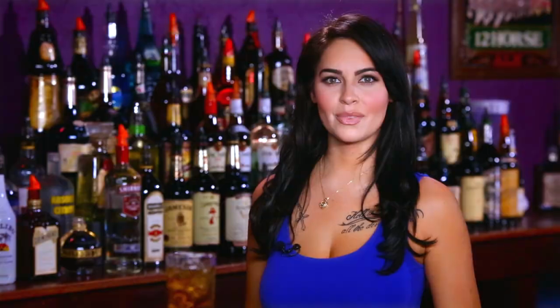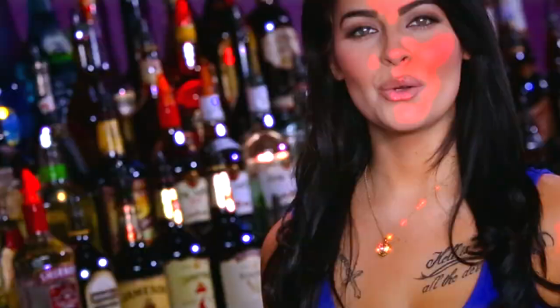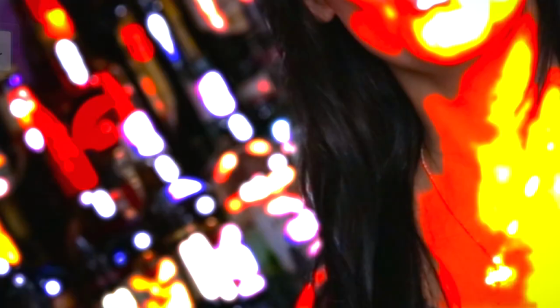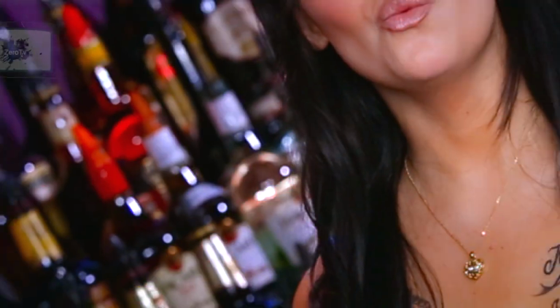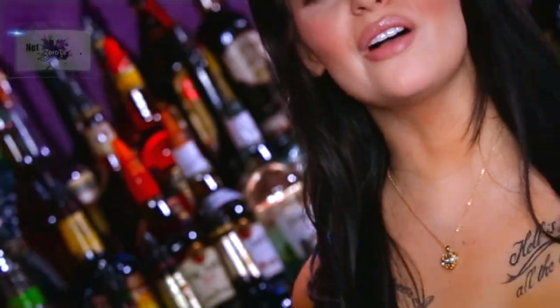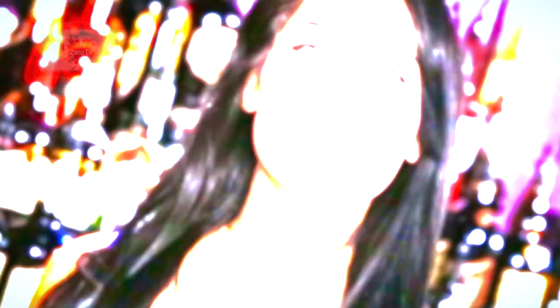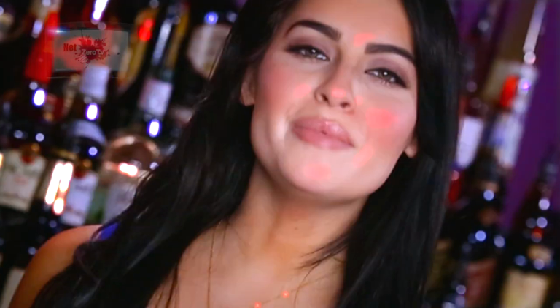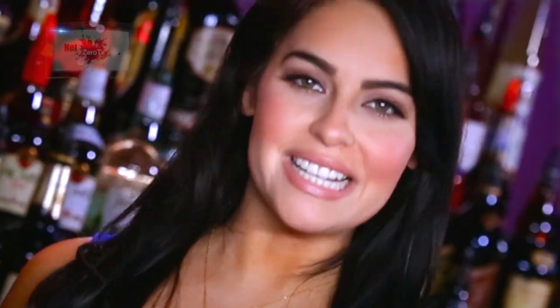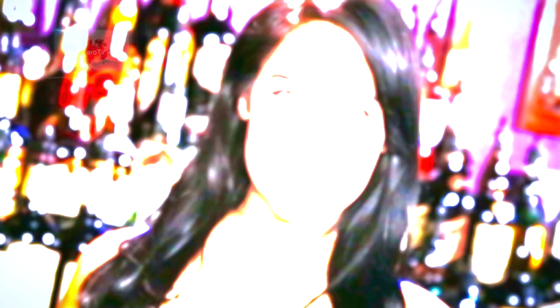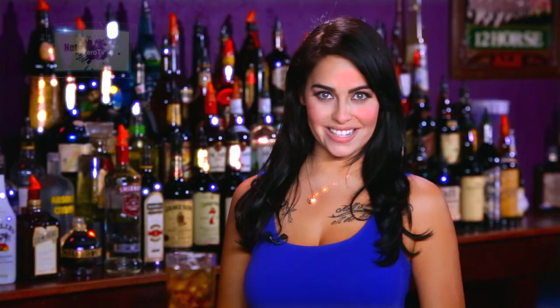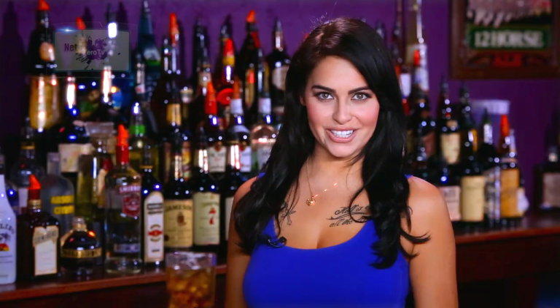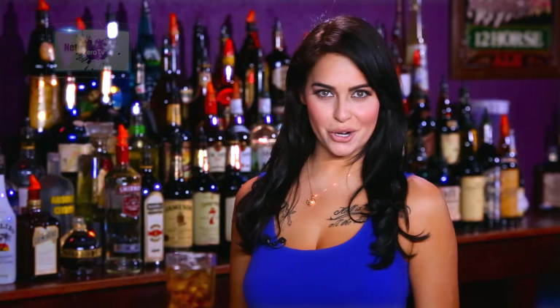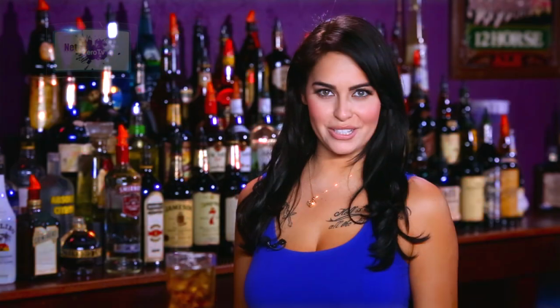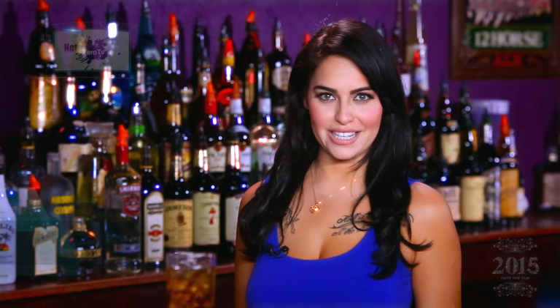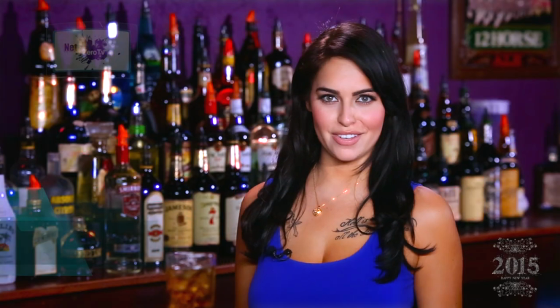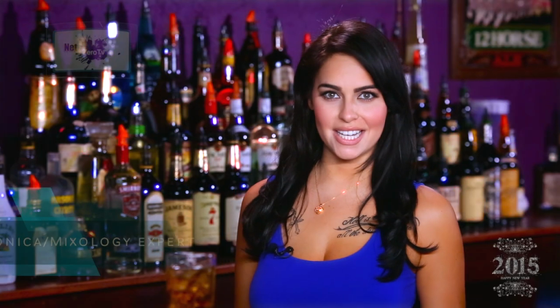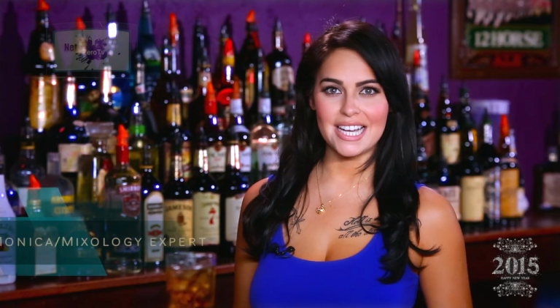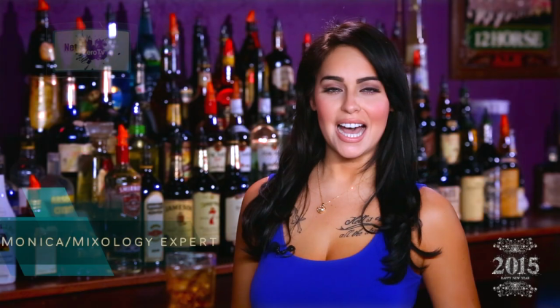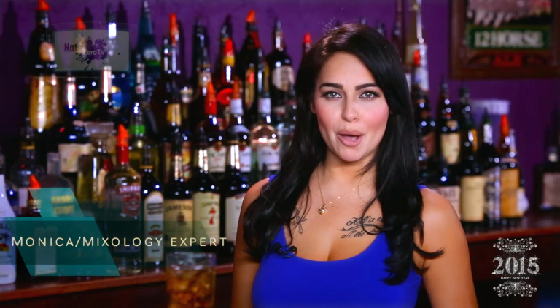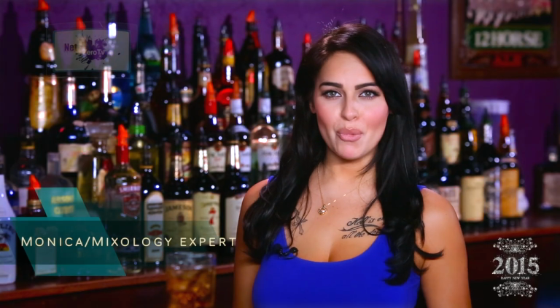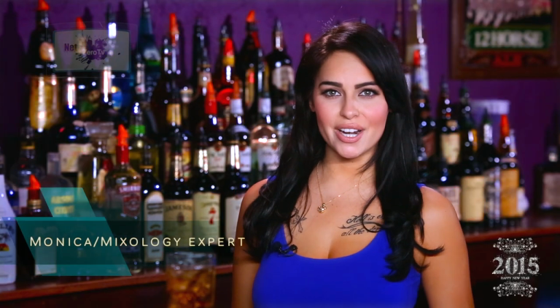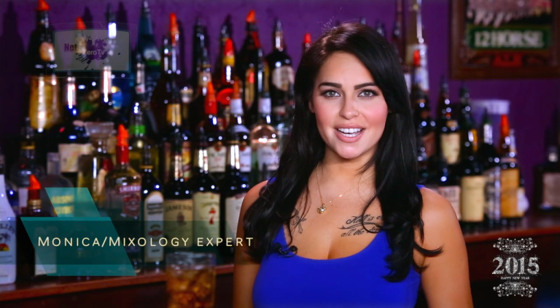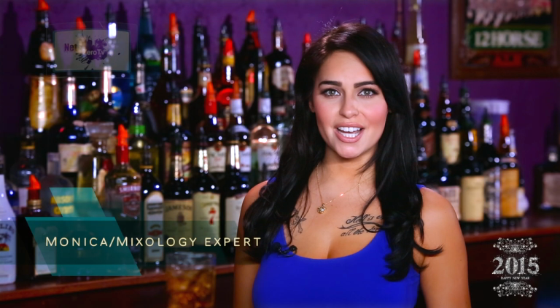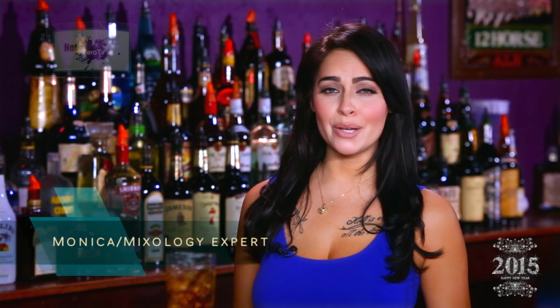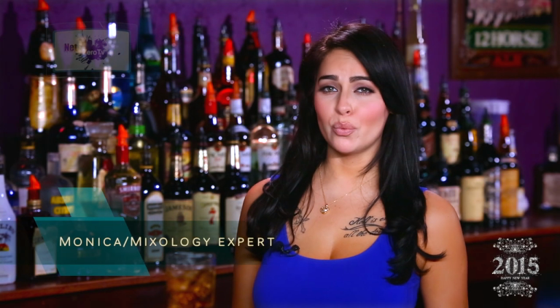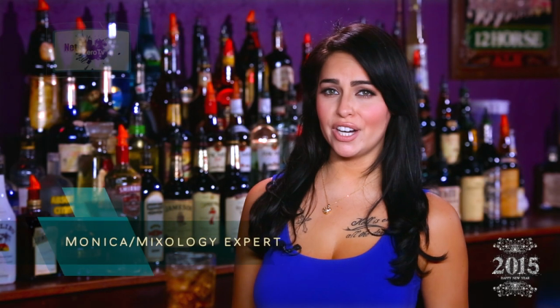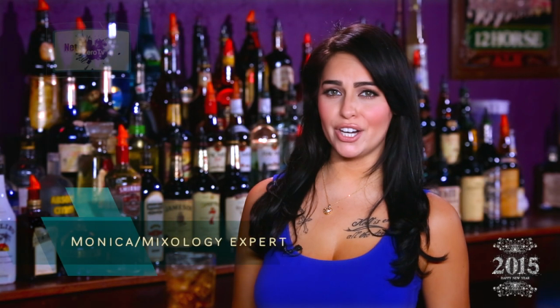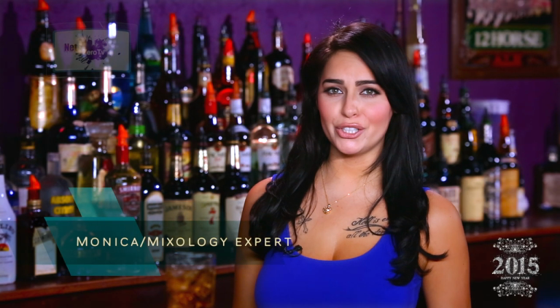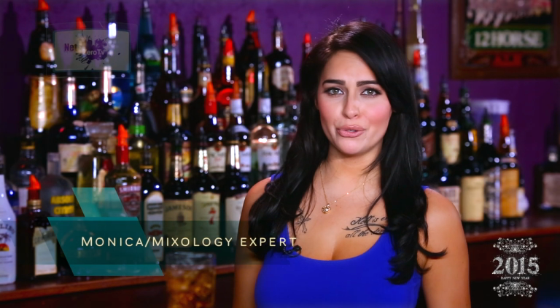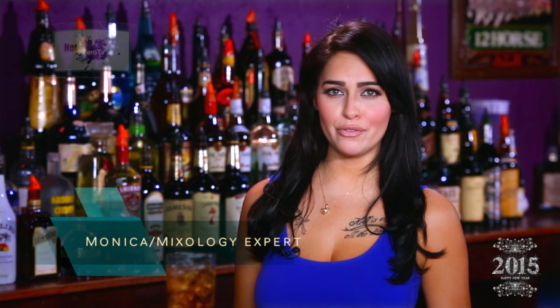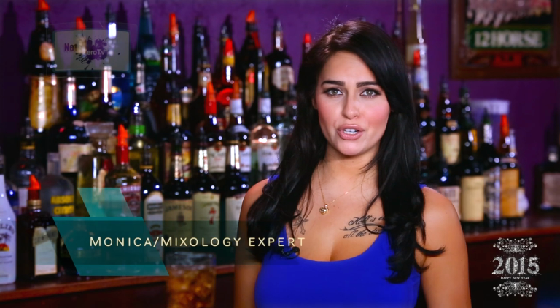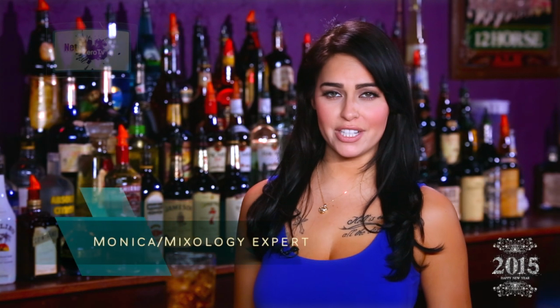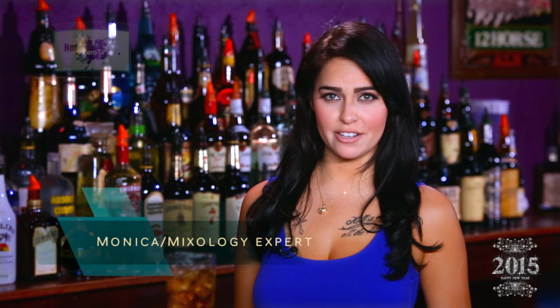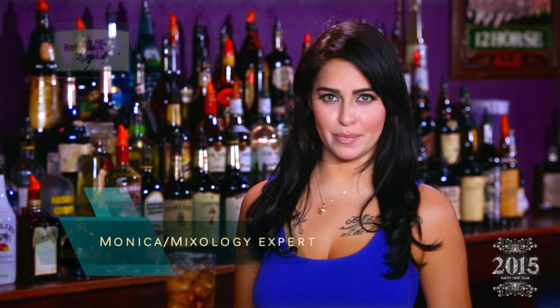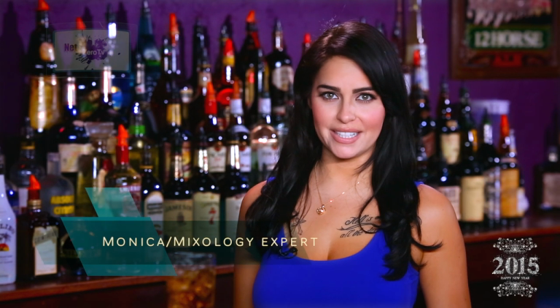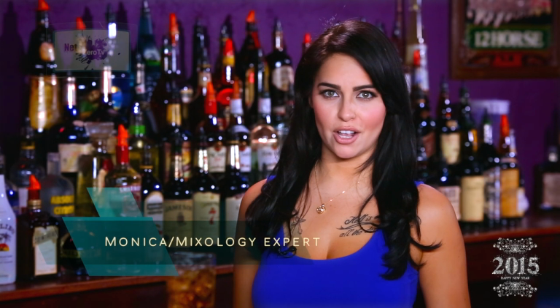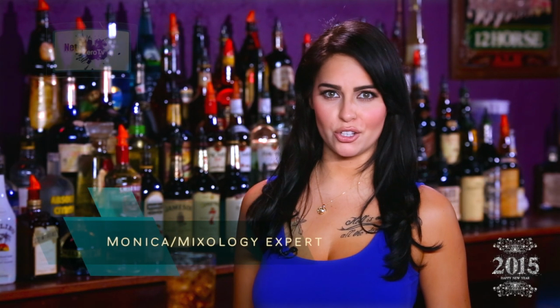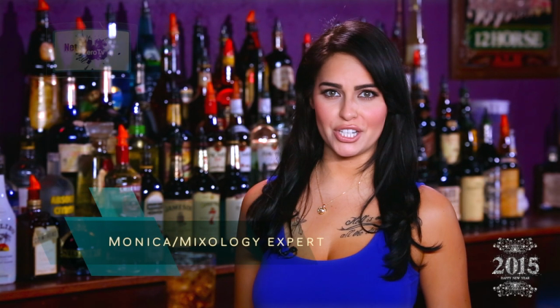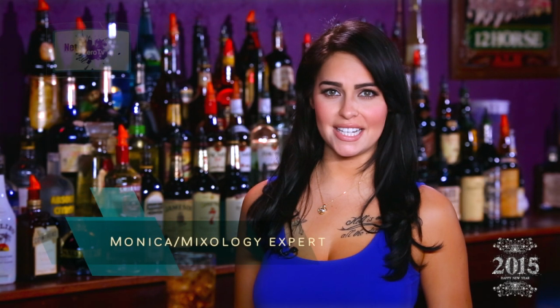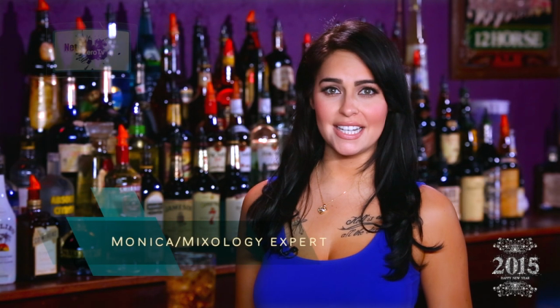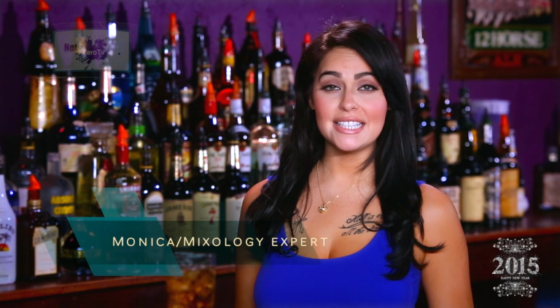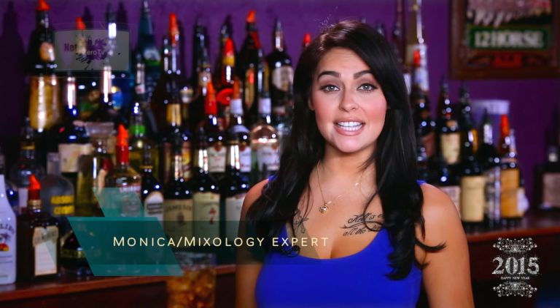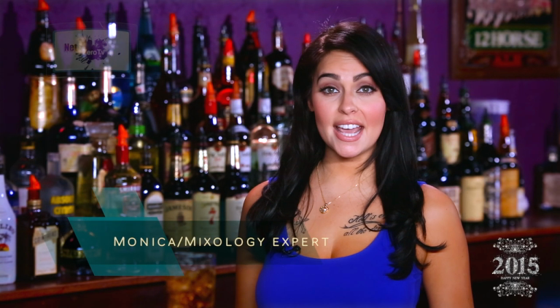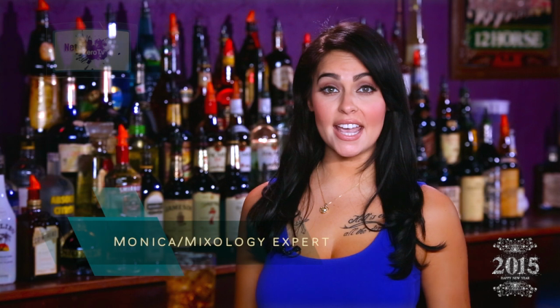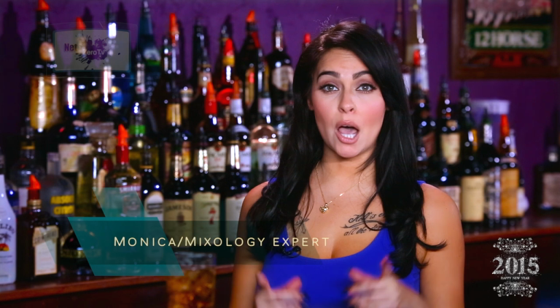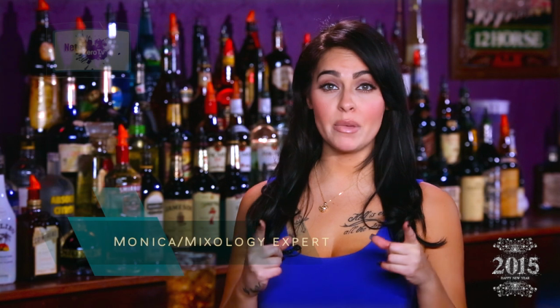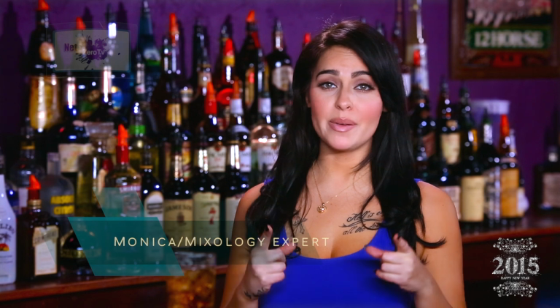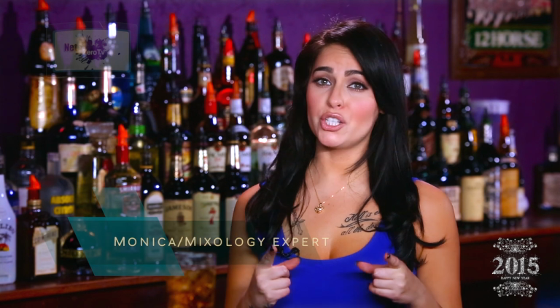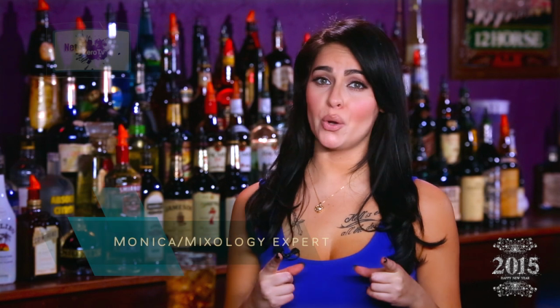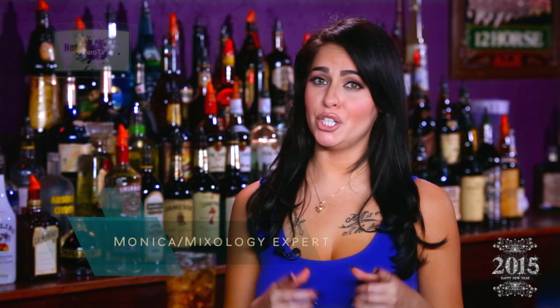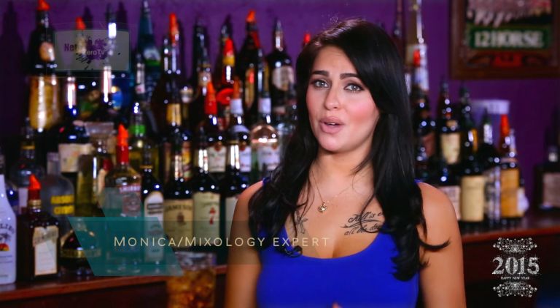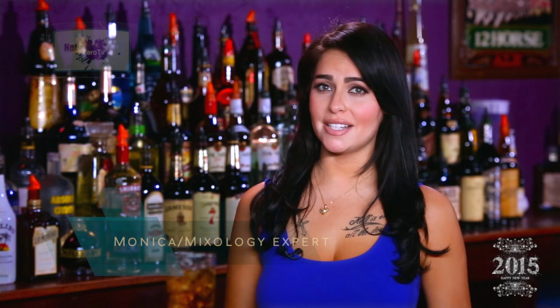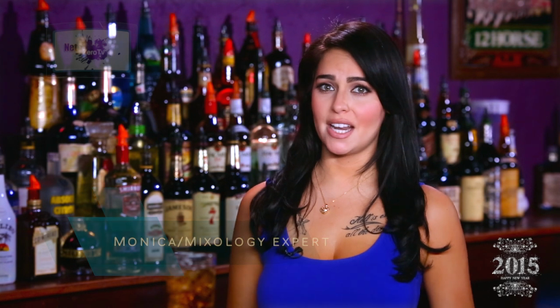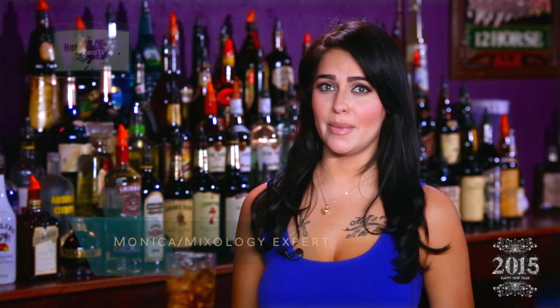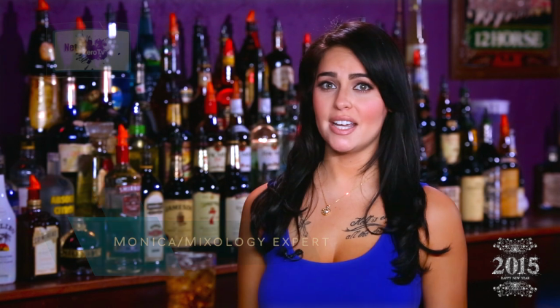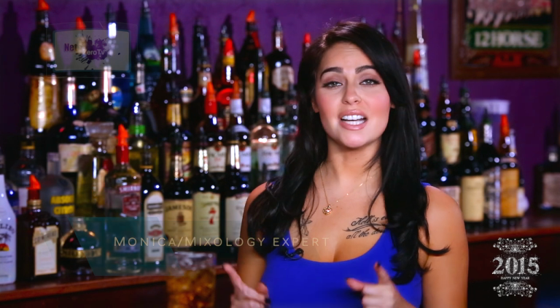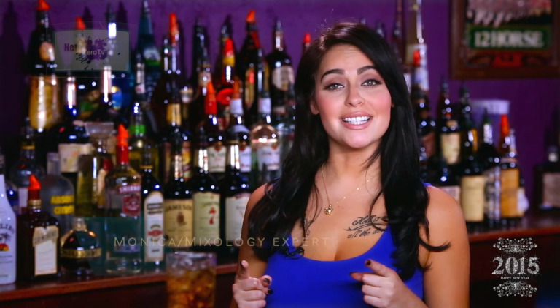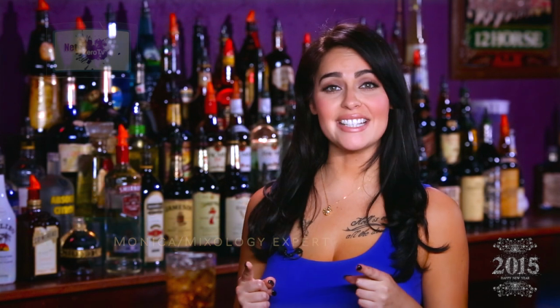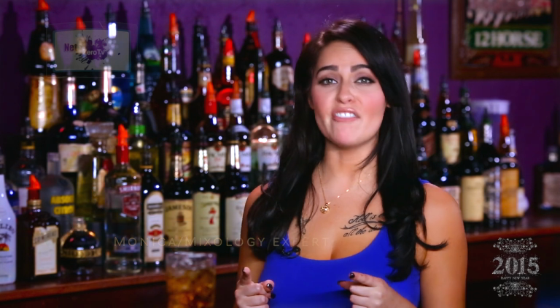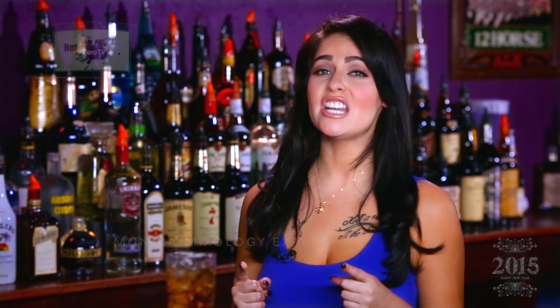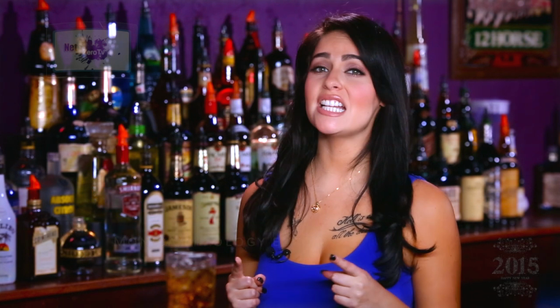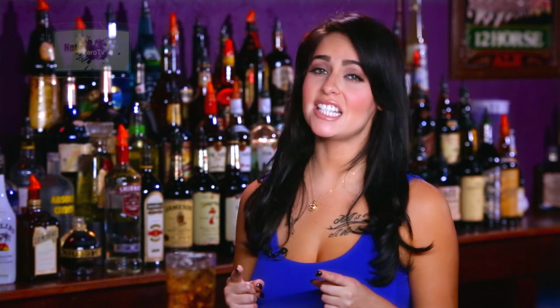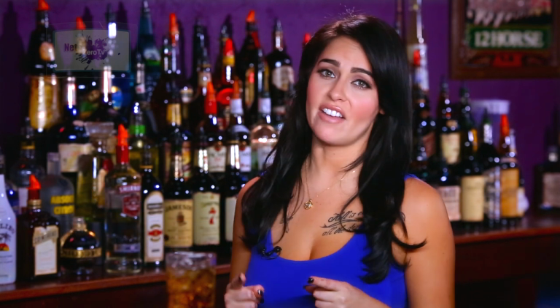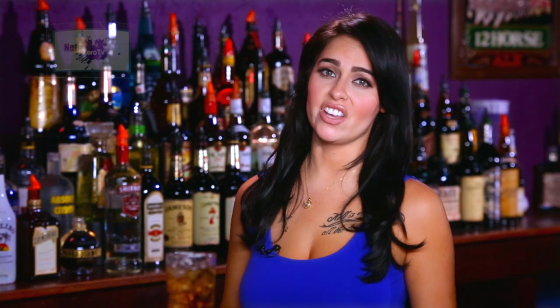Welcome to Net Zero TV. I'm Monica and we're here at University of Mixology. Today I'm going to be showing you guys how to make a 7-in-7.